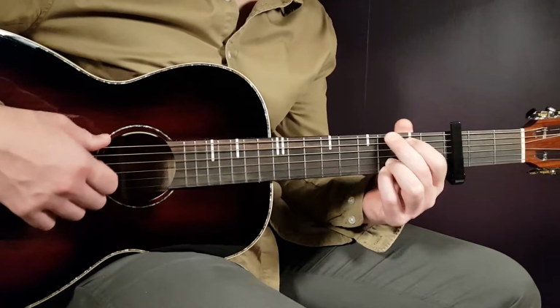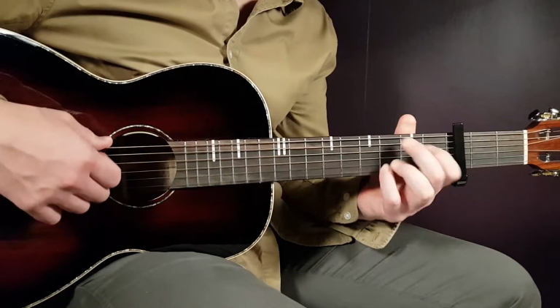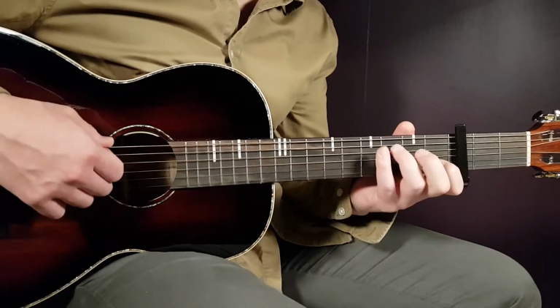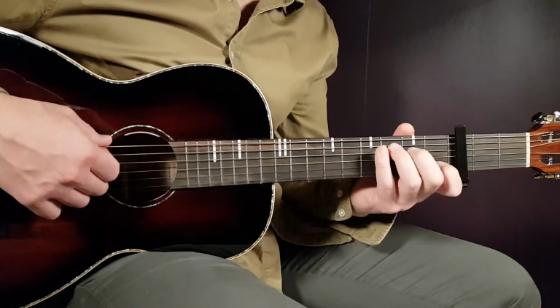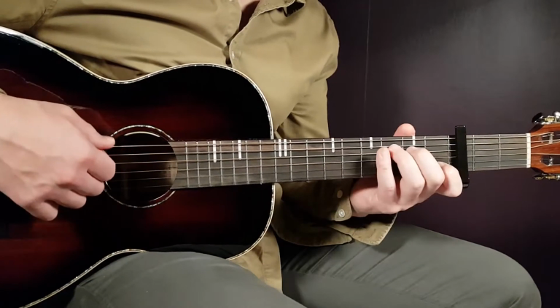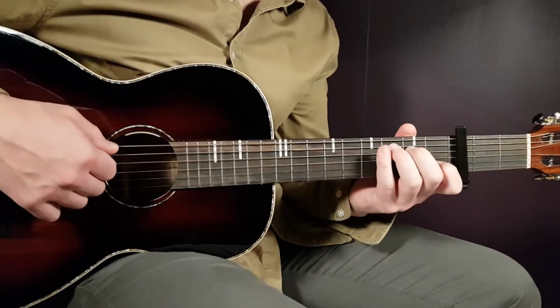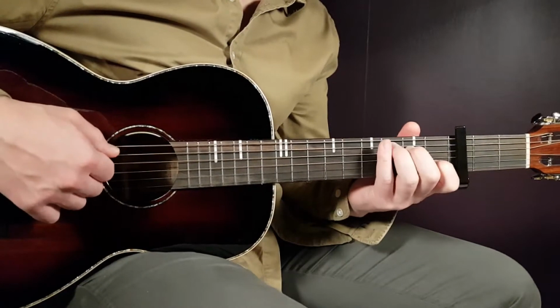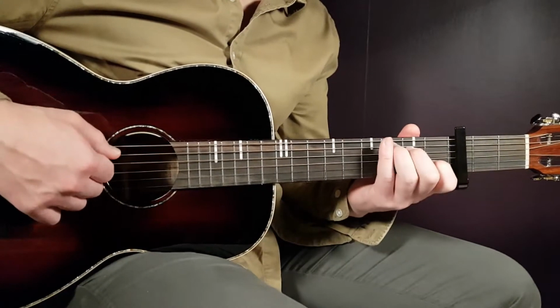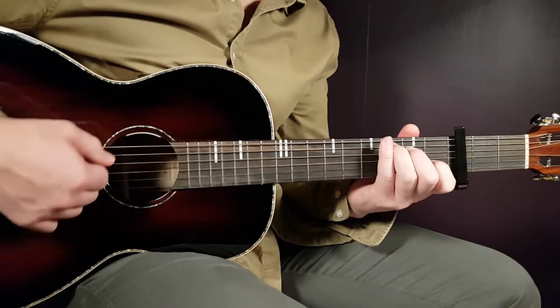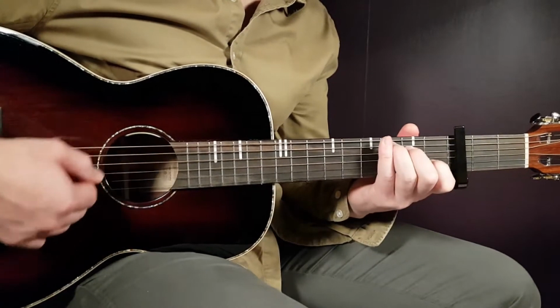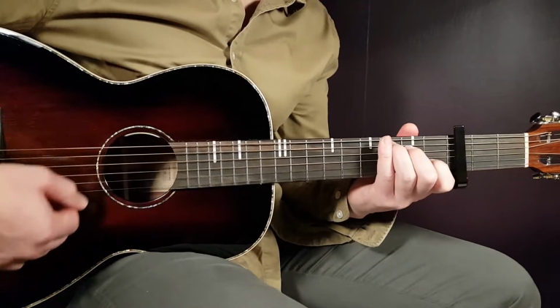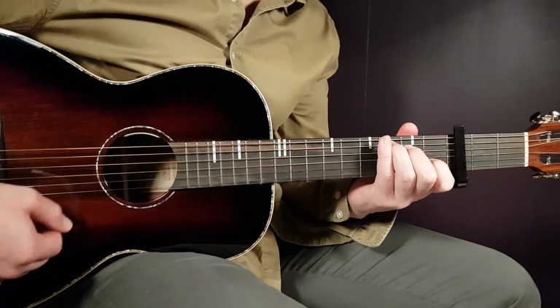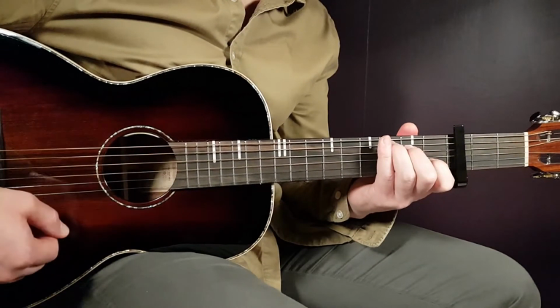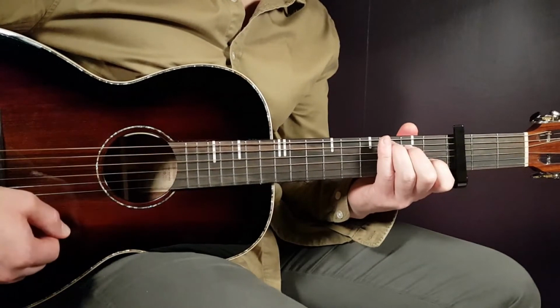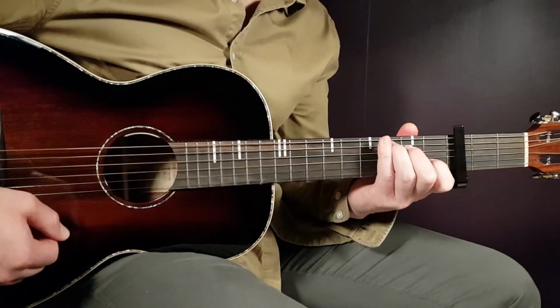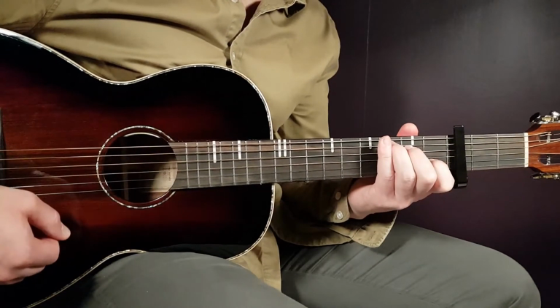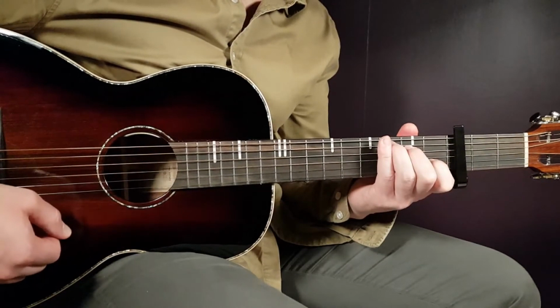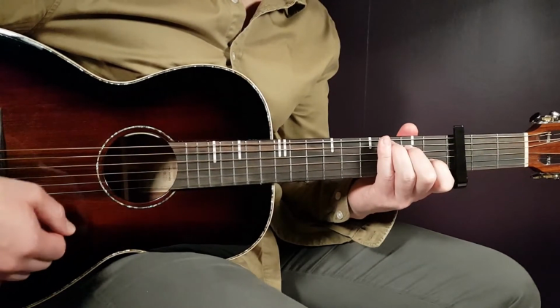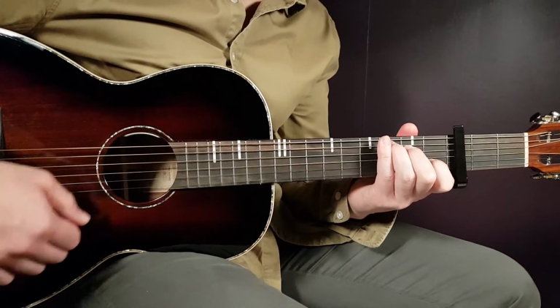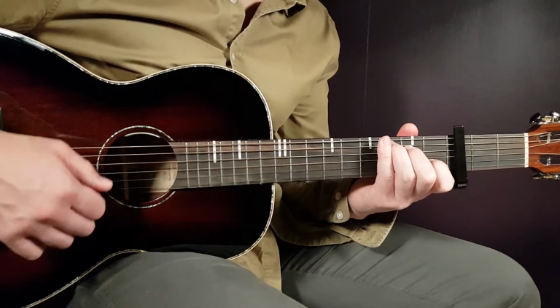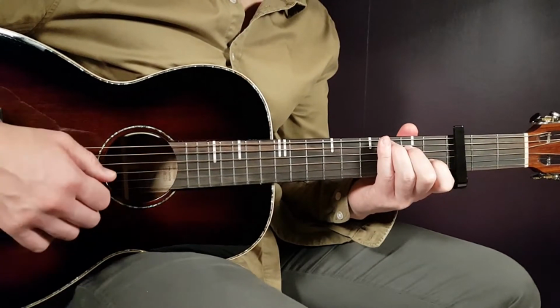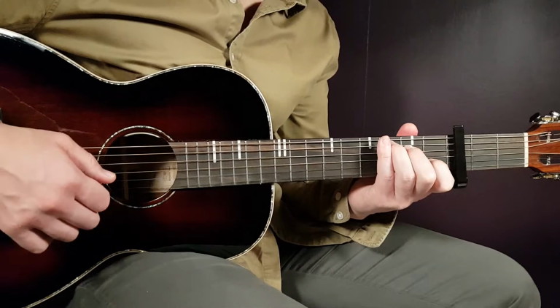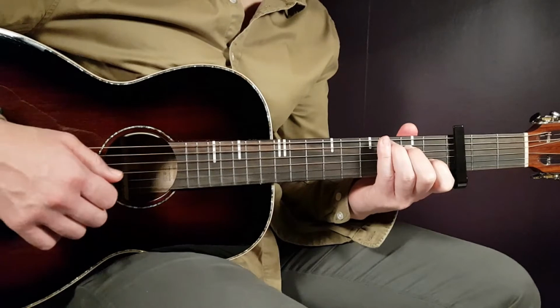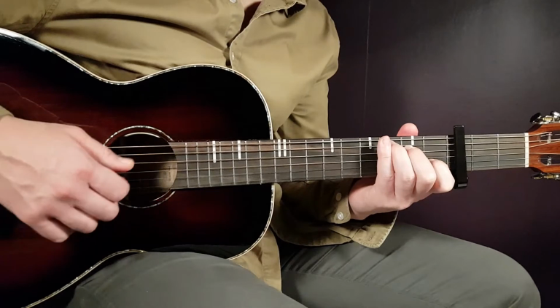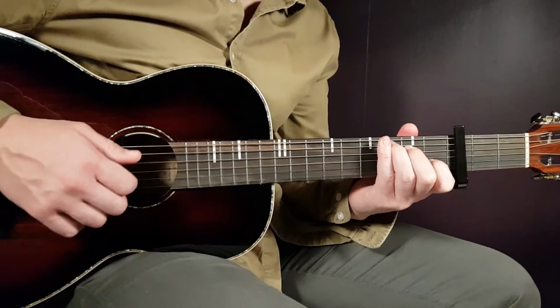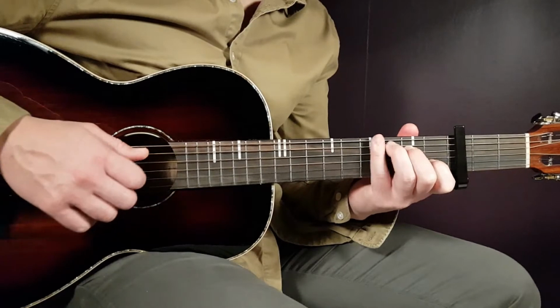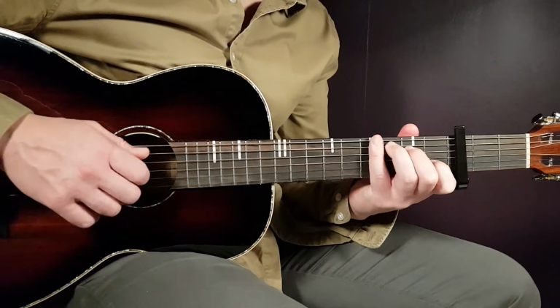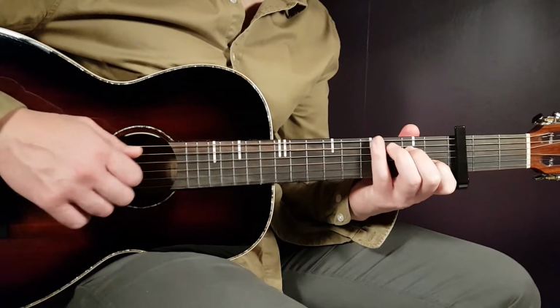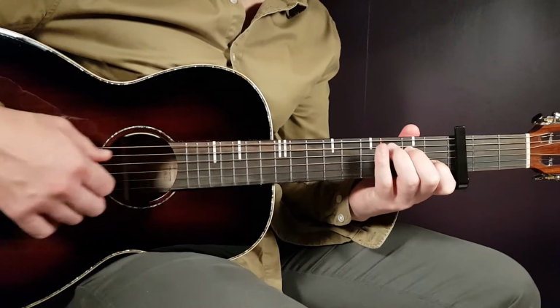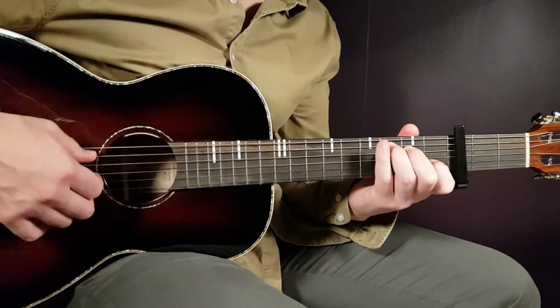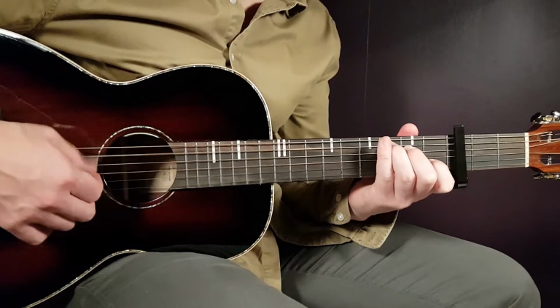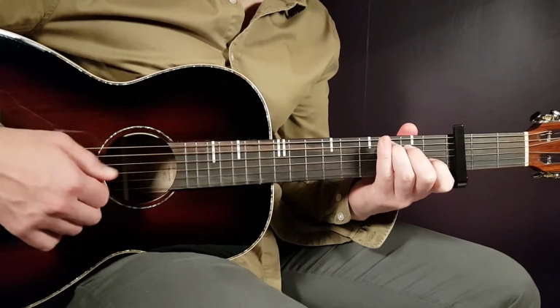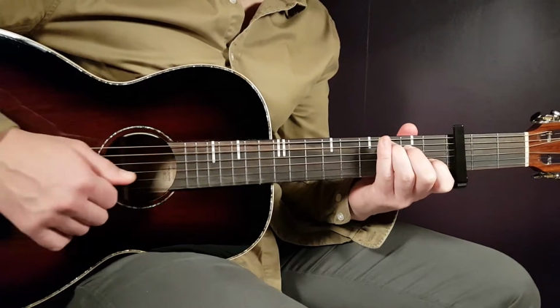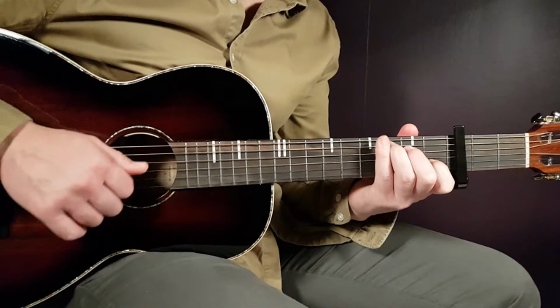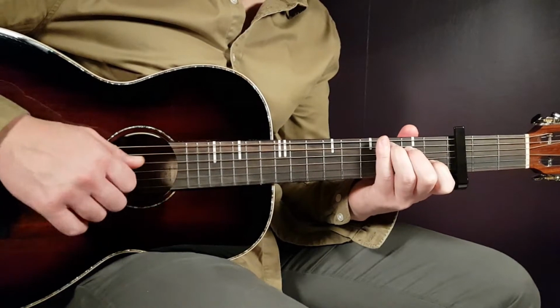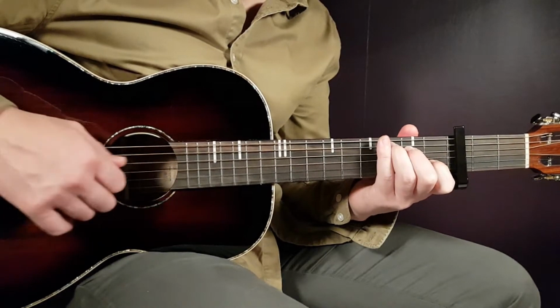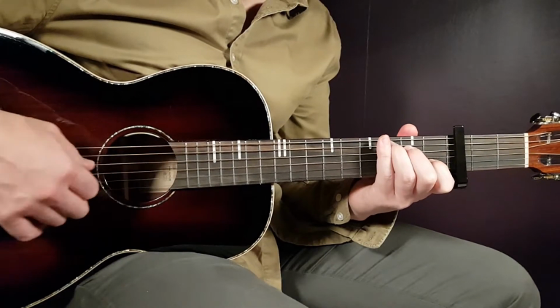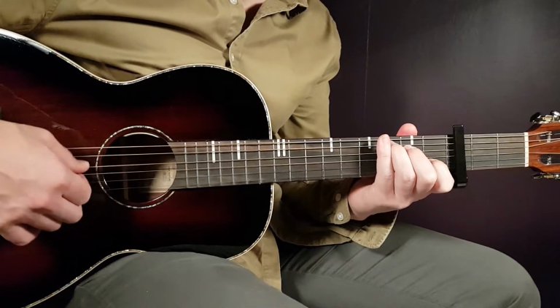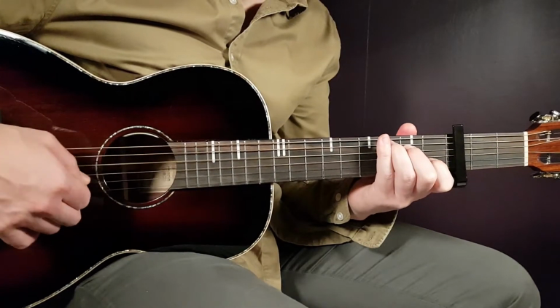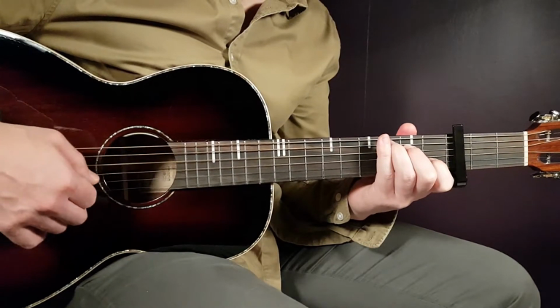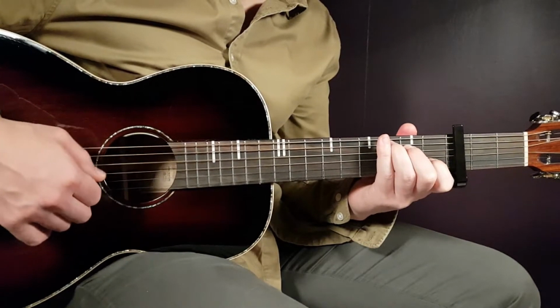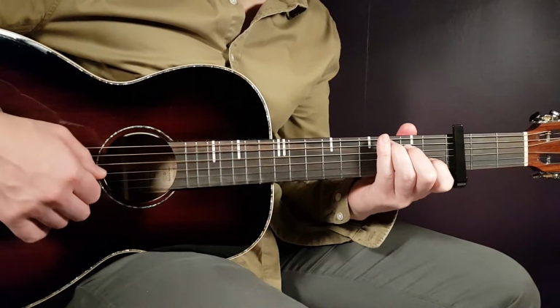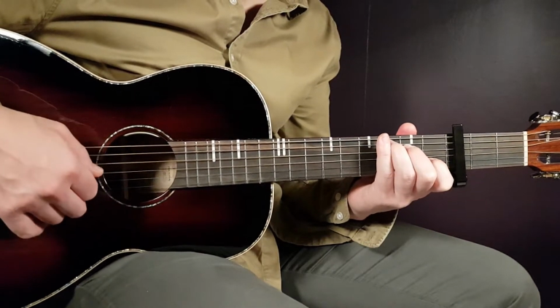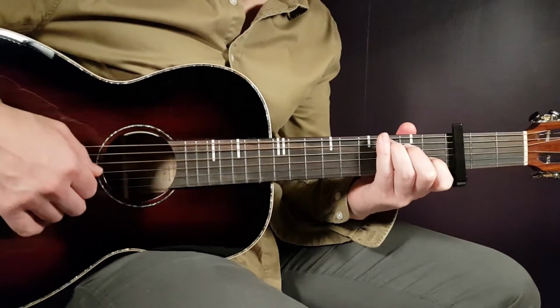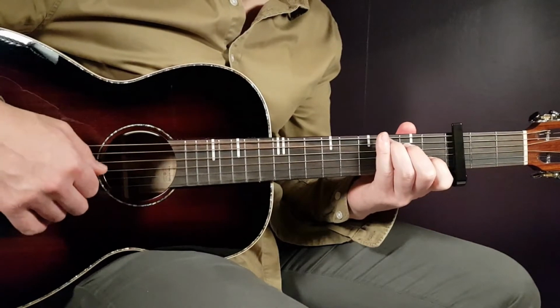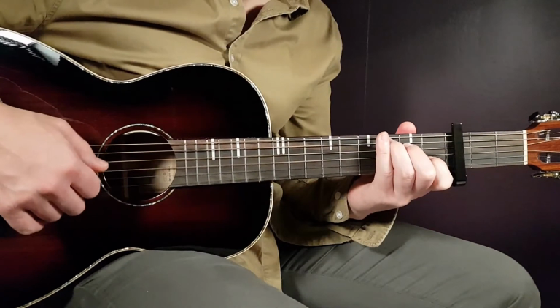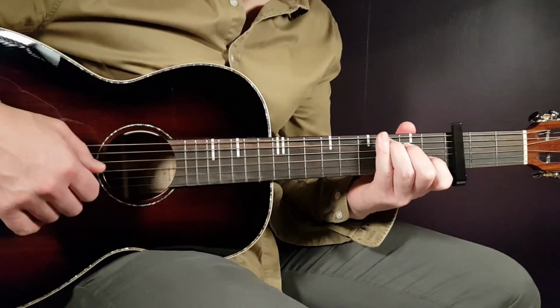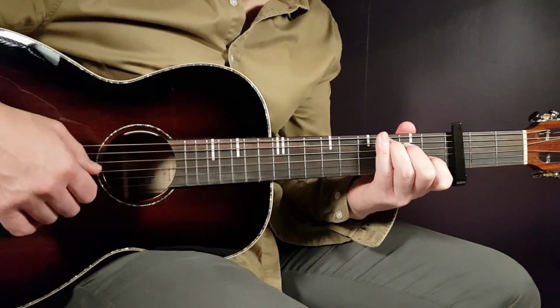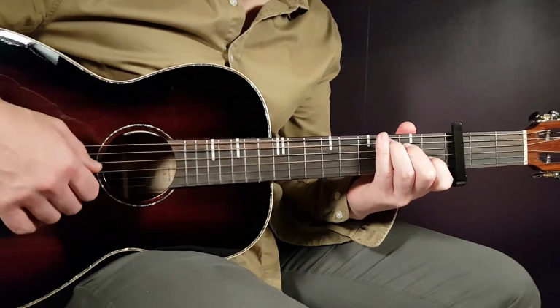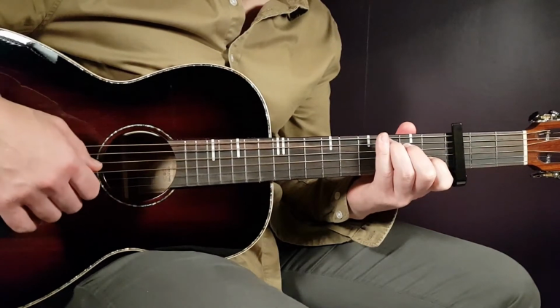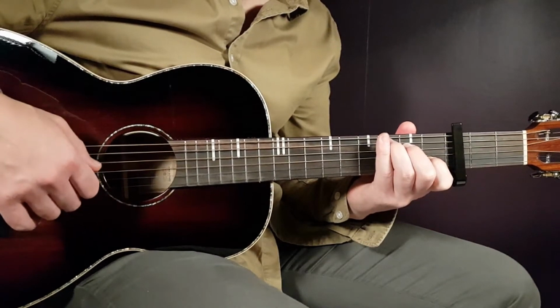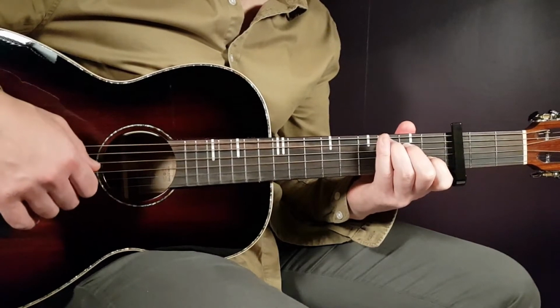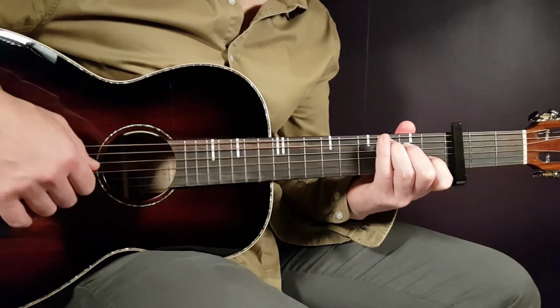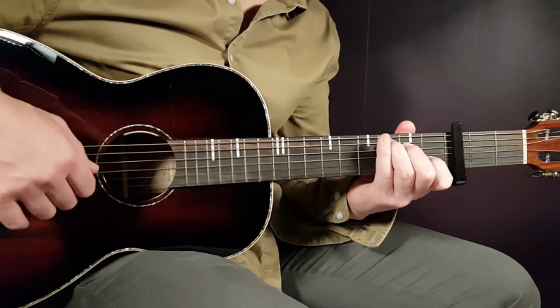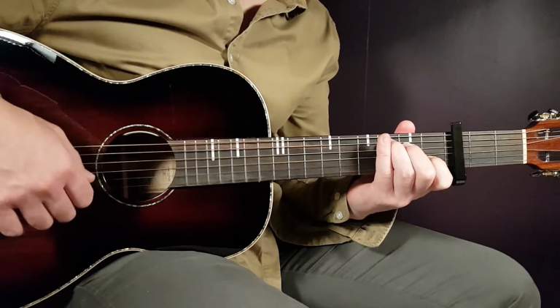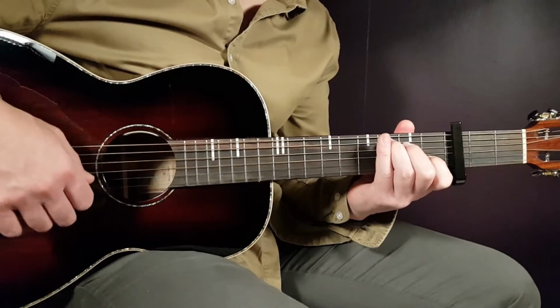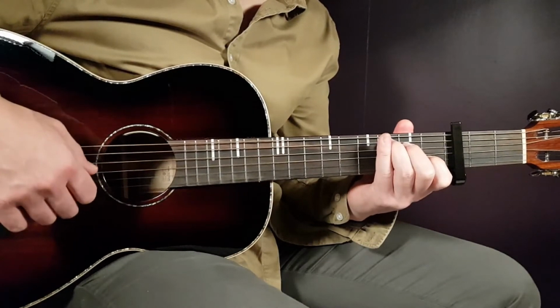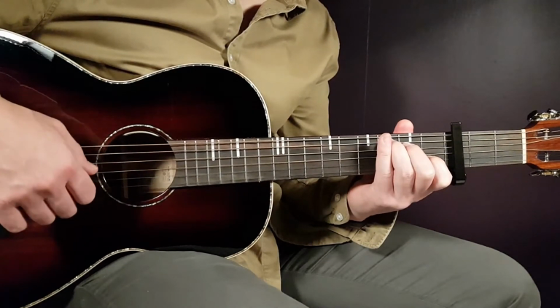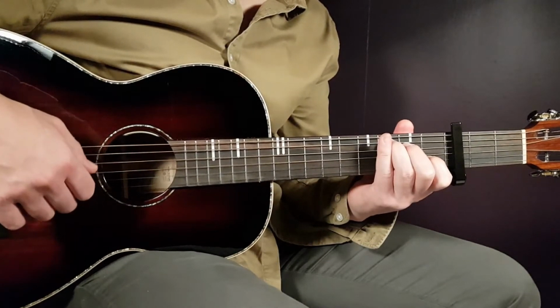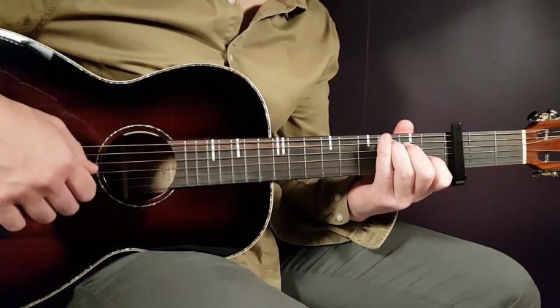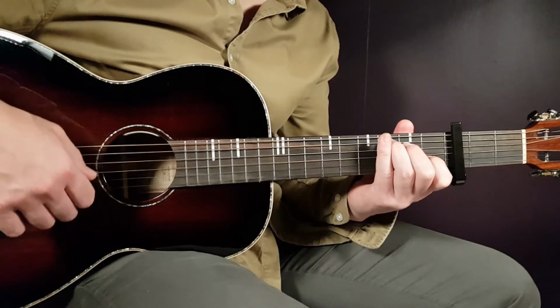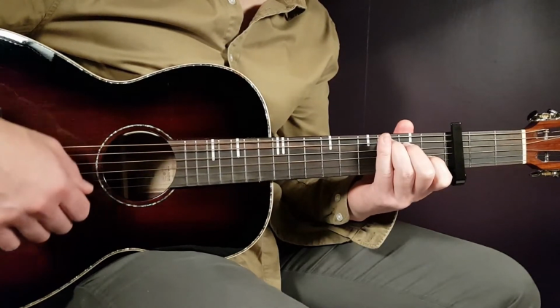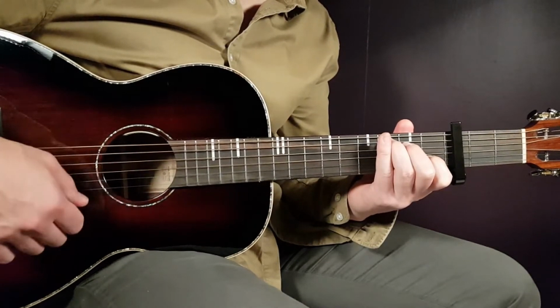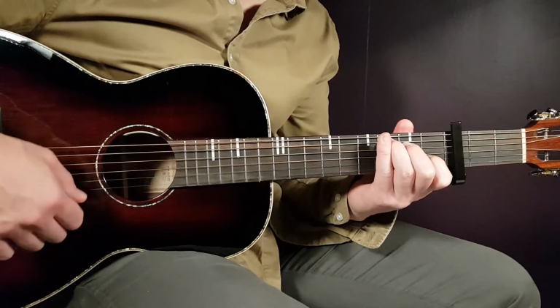Then we have C: 3rd fret on A, 2nd on D, open G, 1st fret on B, and open E.